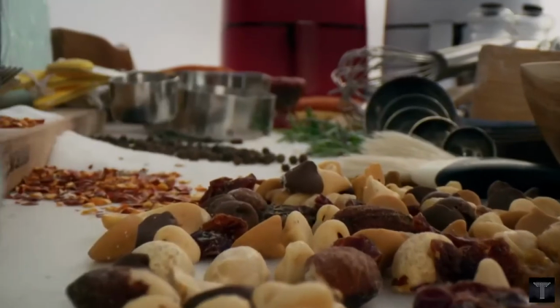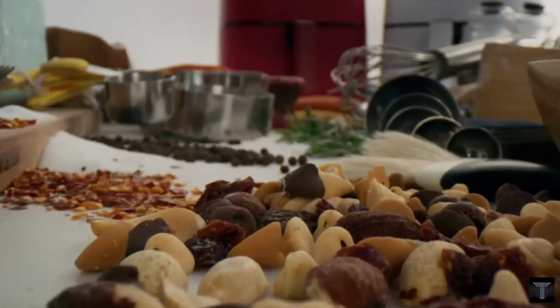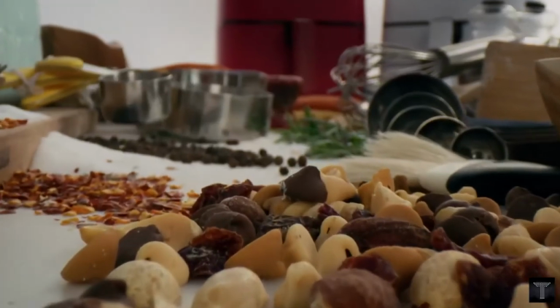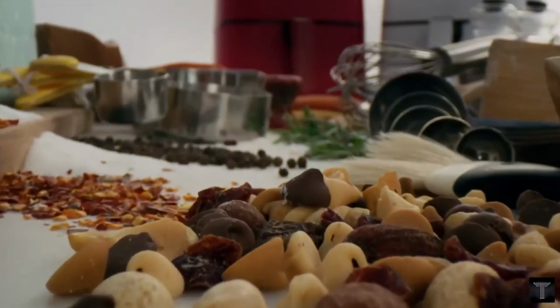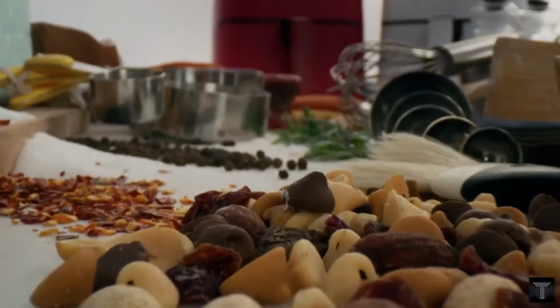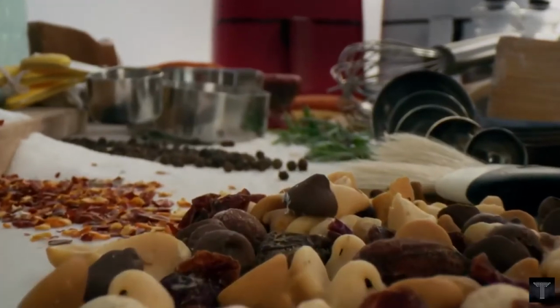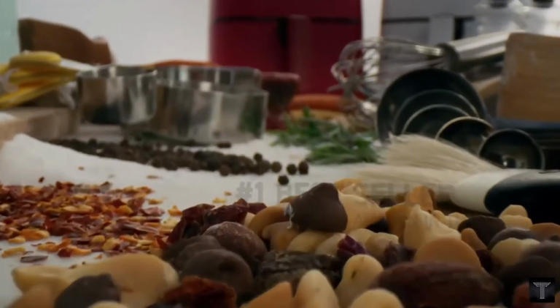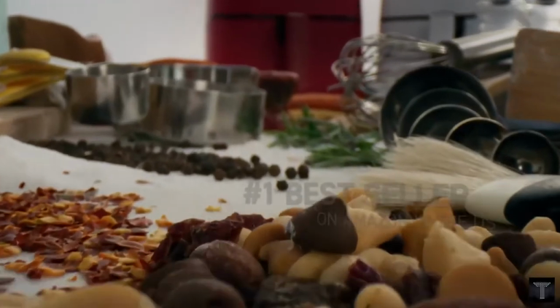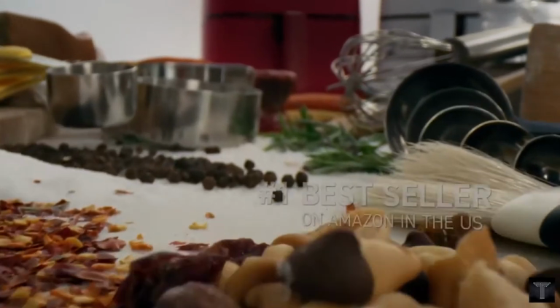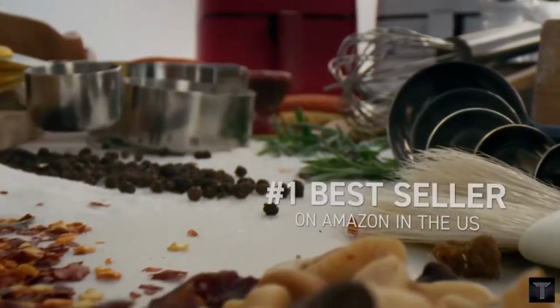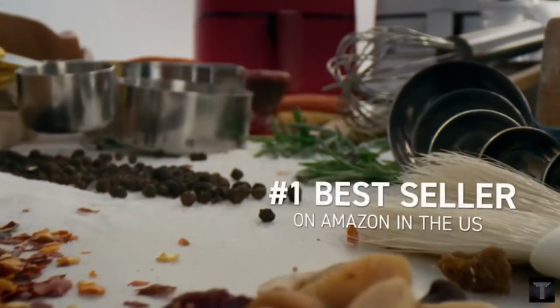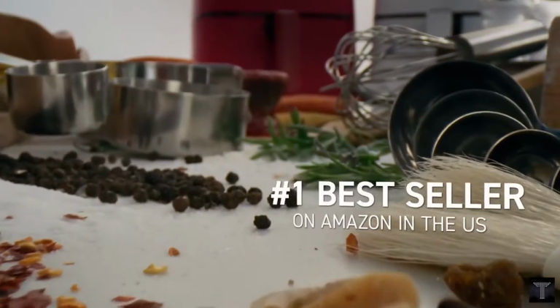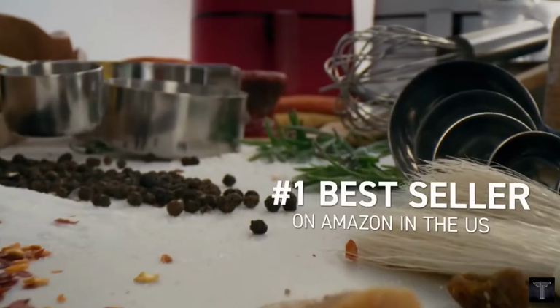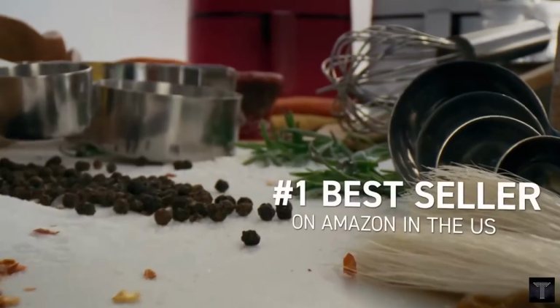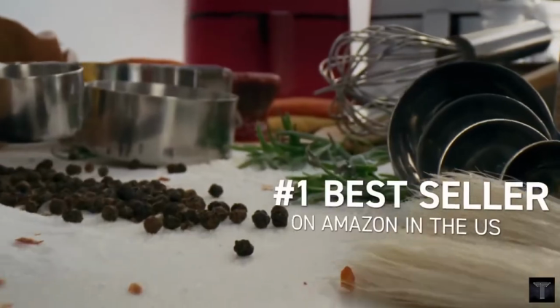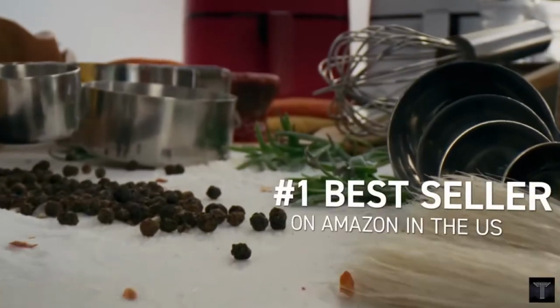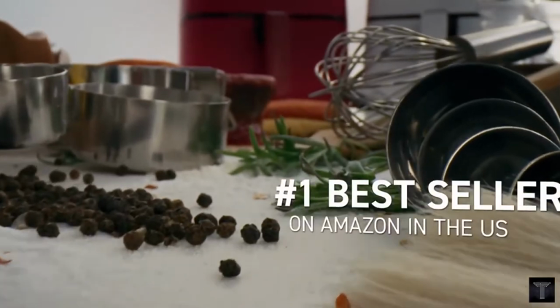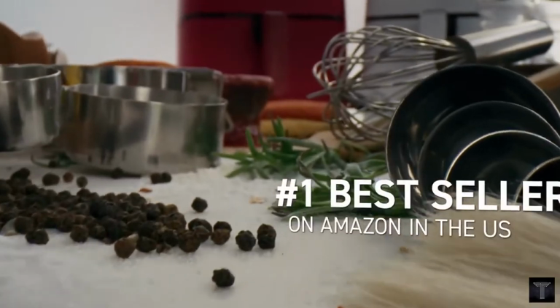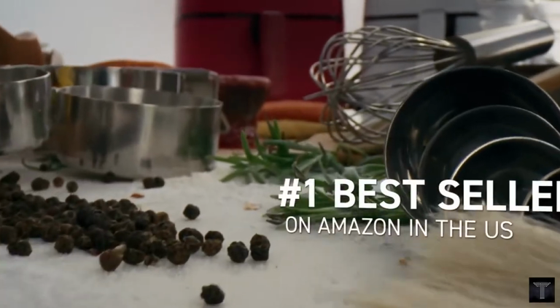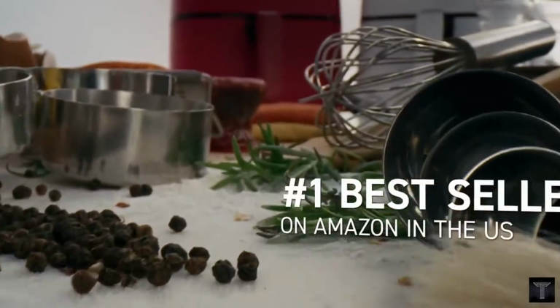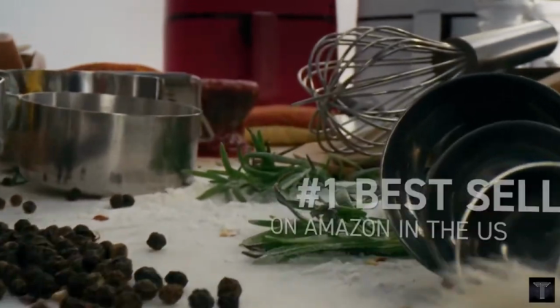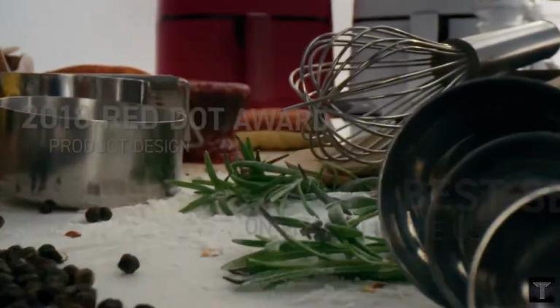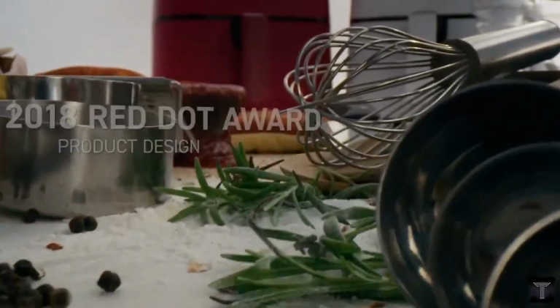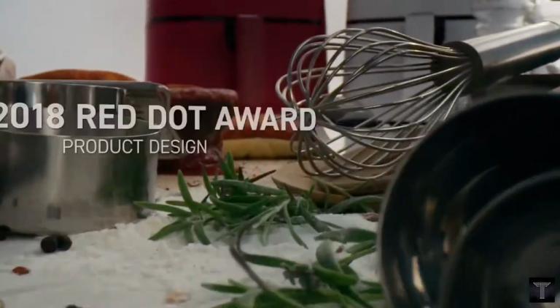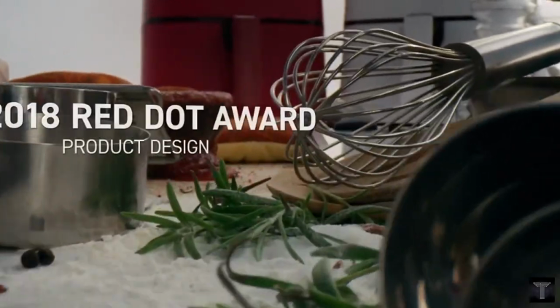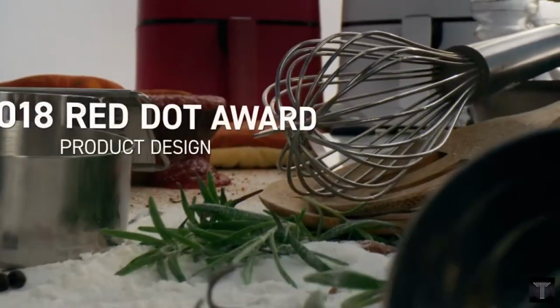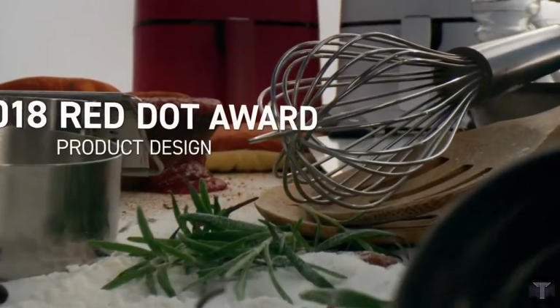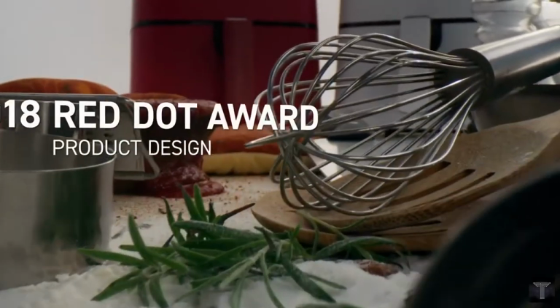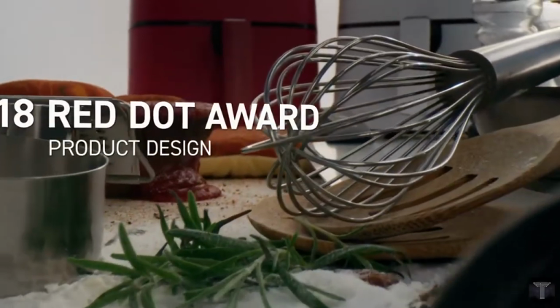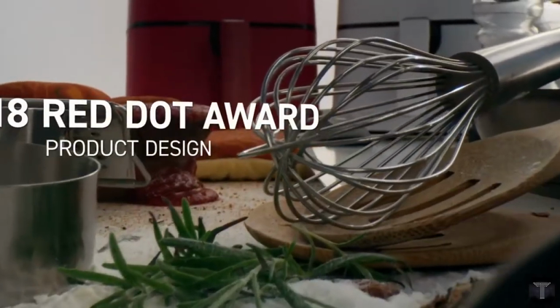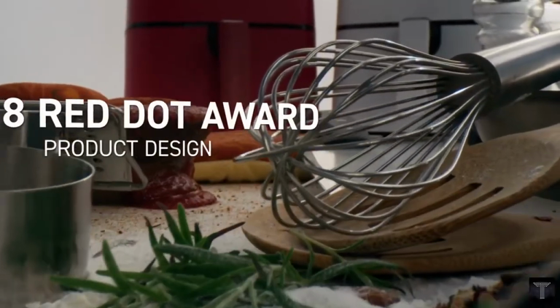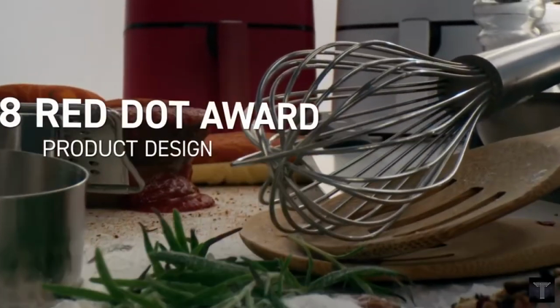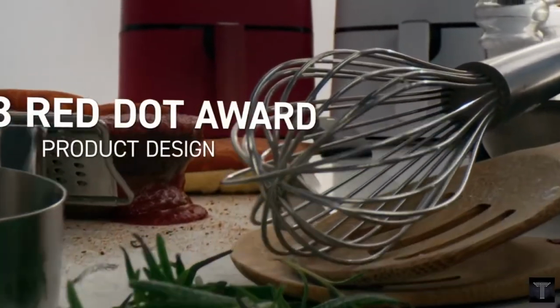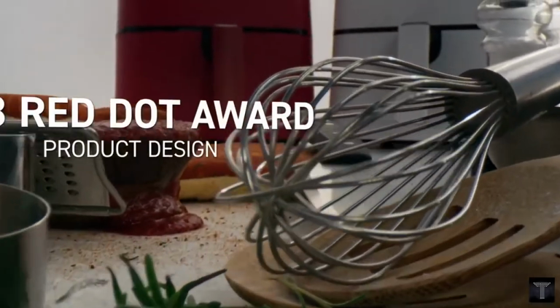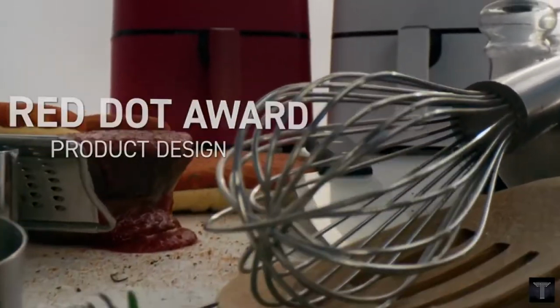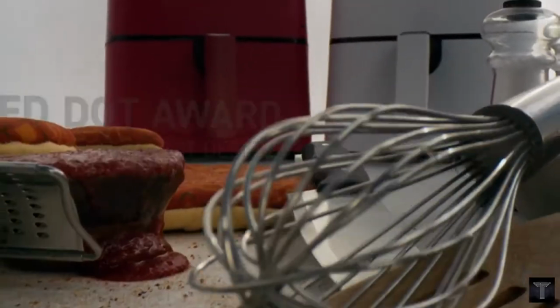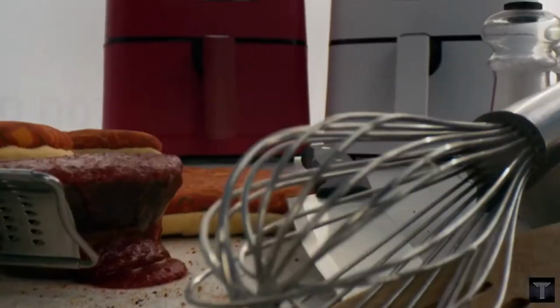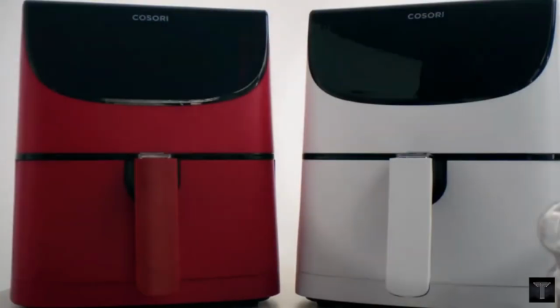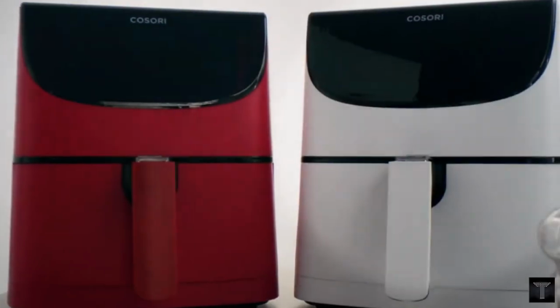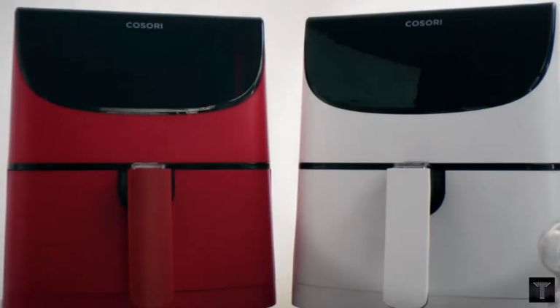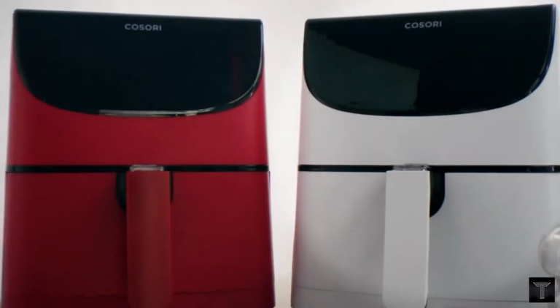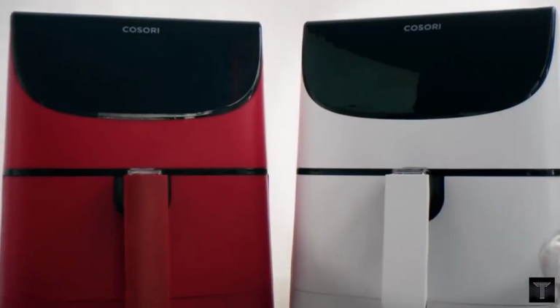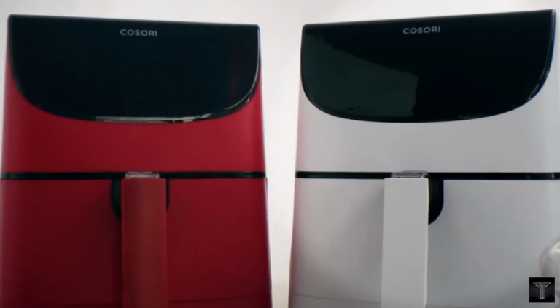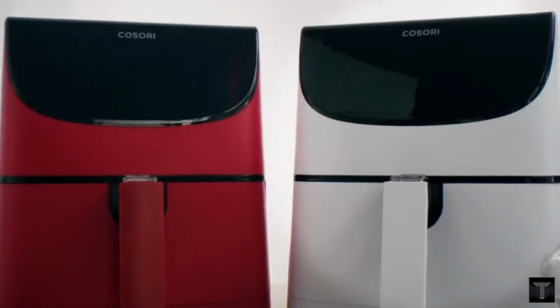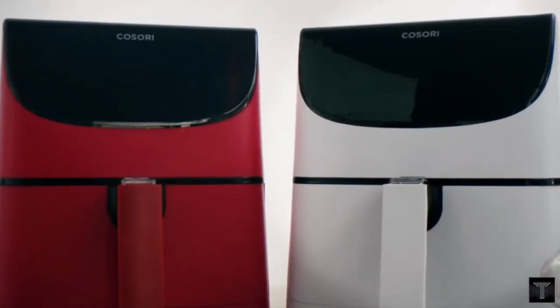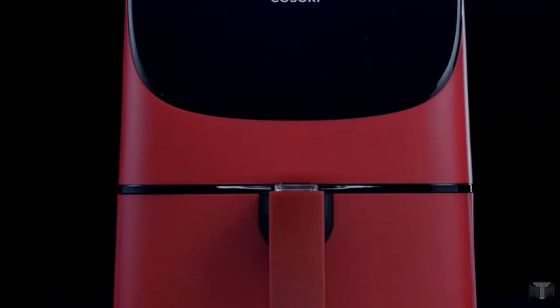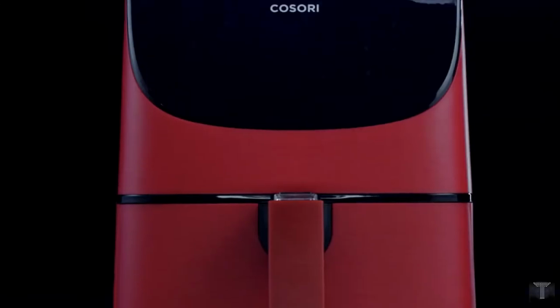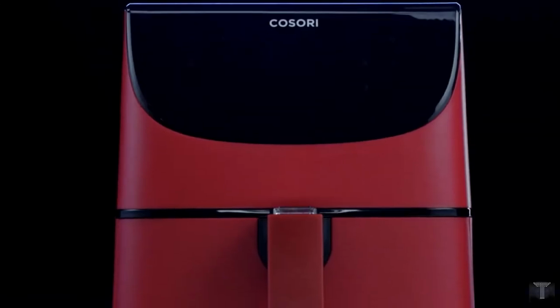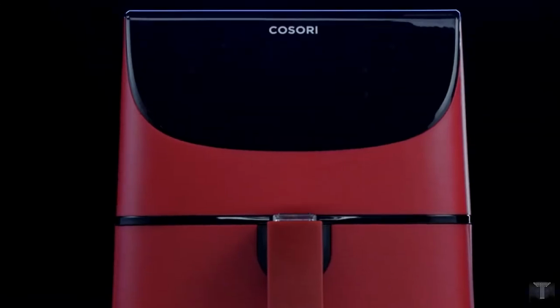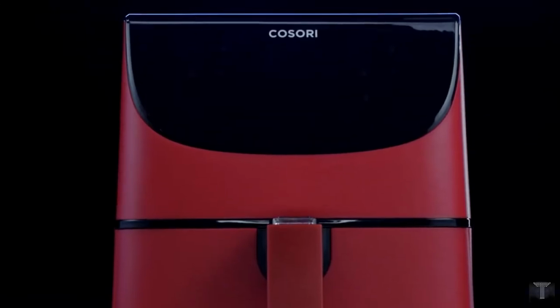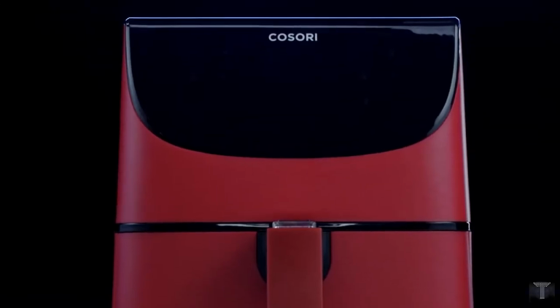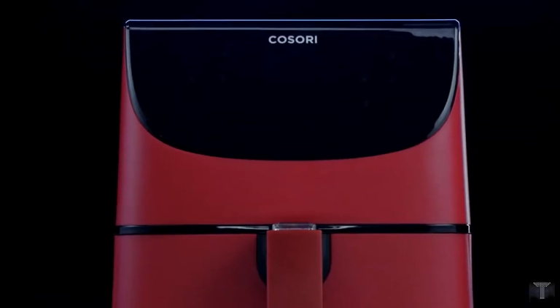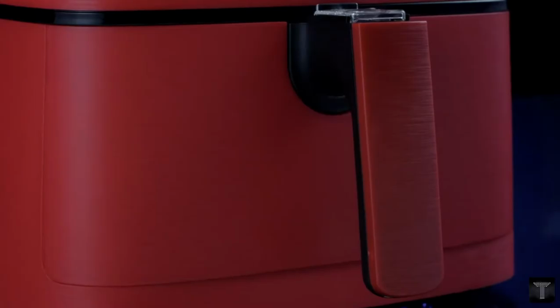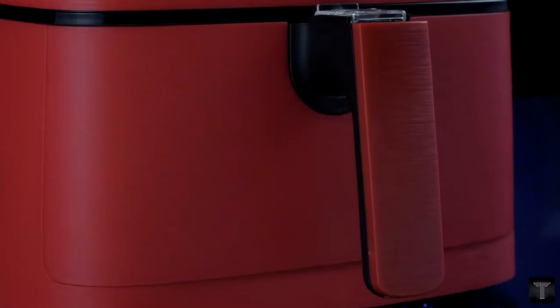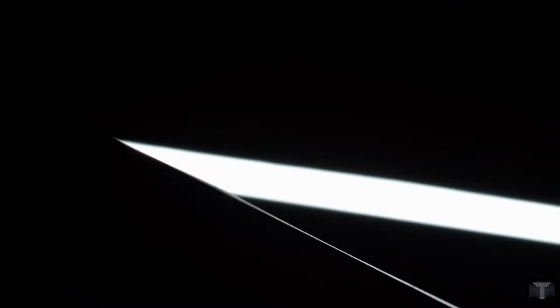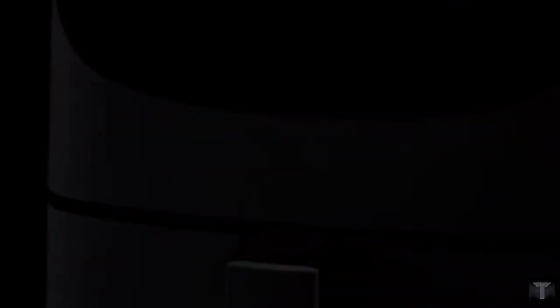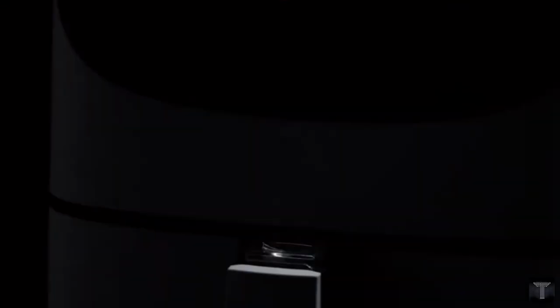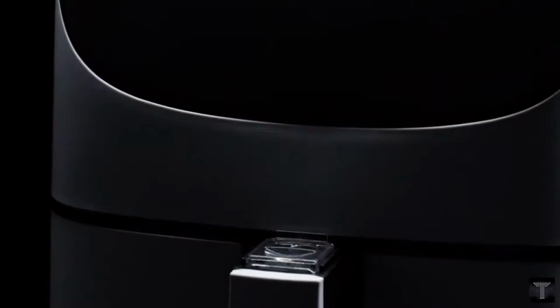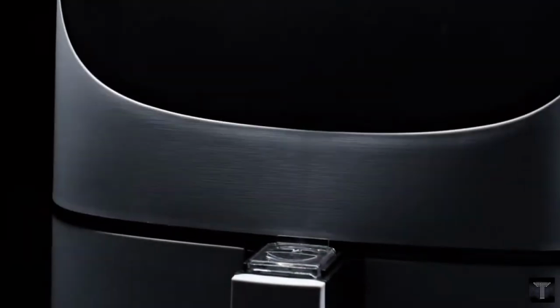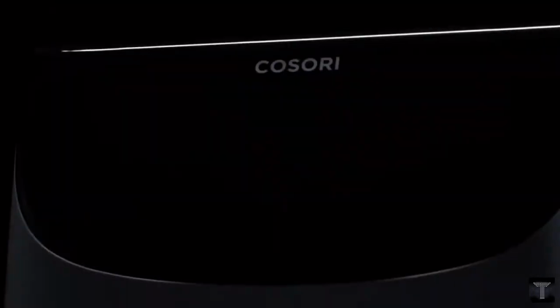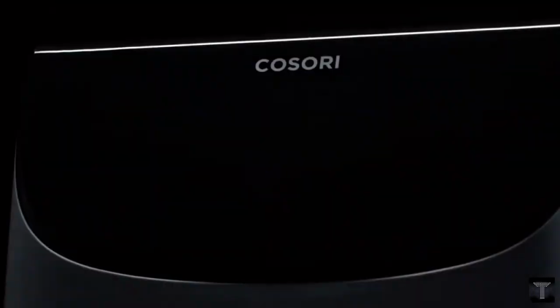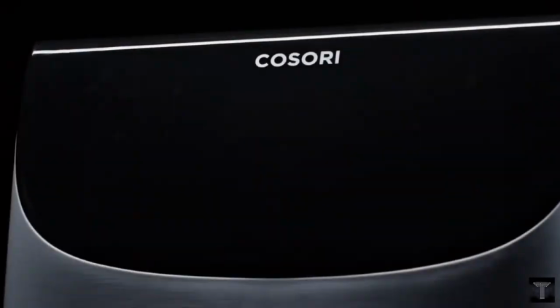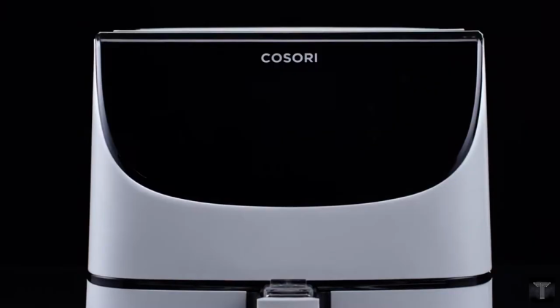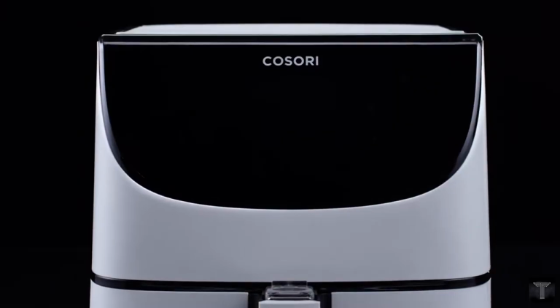Food is as easy to take out as it was to put in. The non-stick surface of the basket results in less residue left behind.